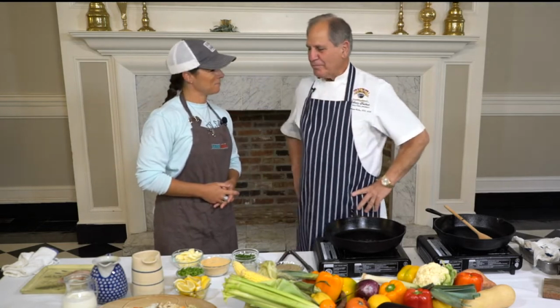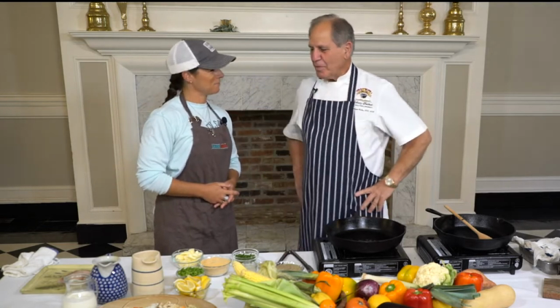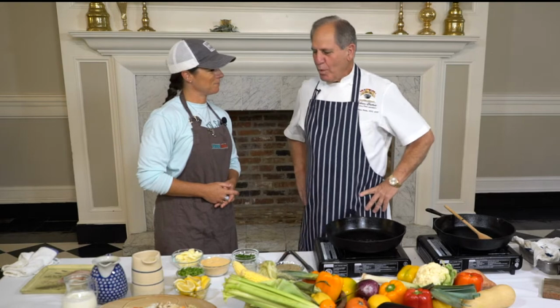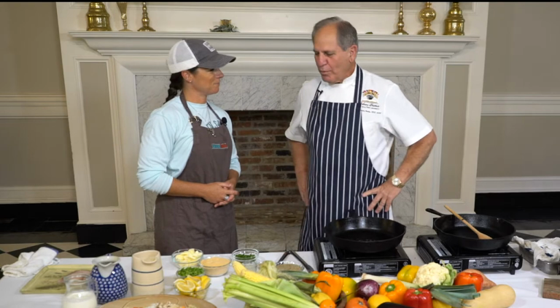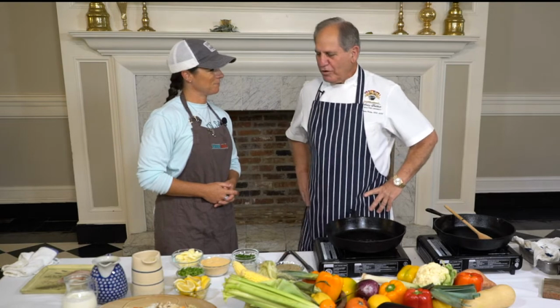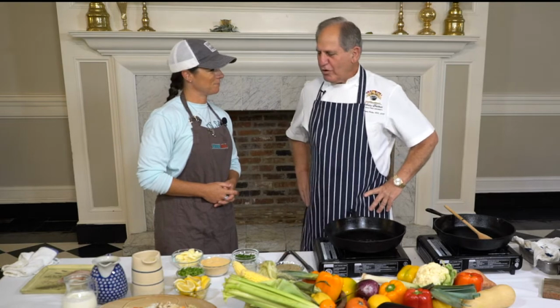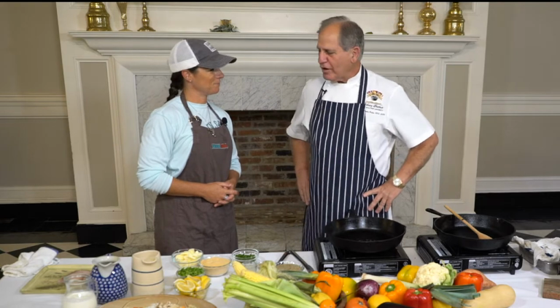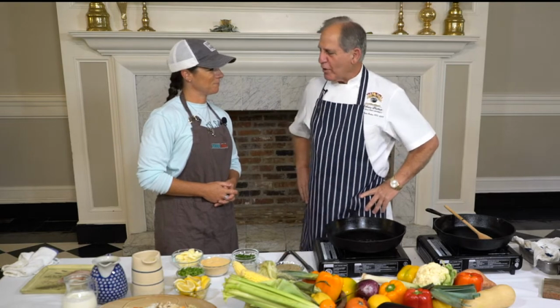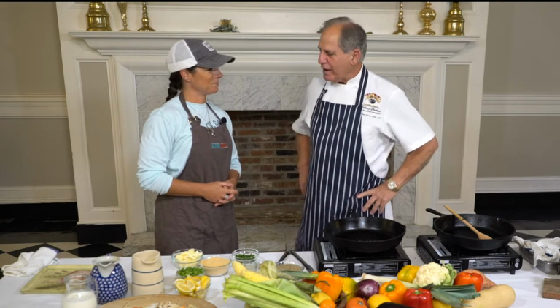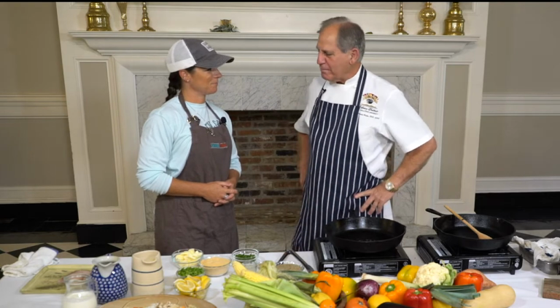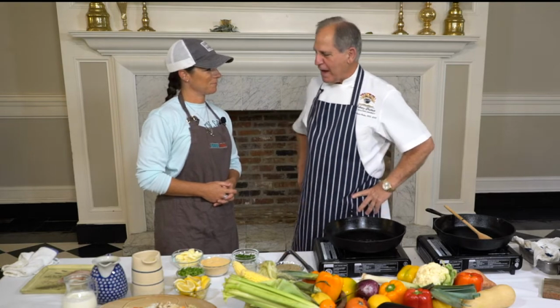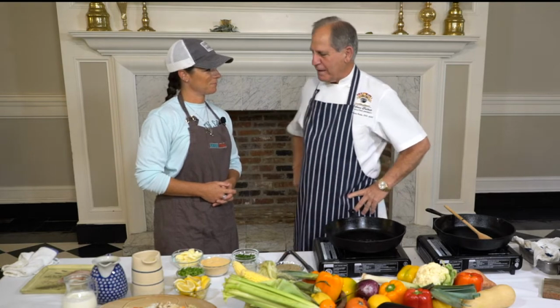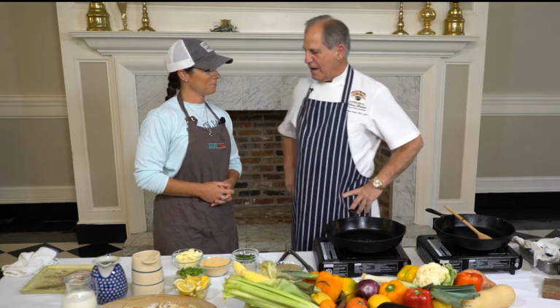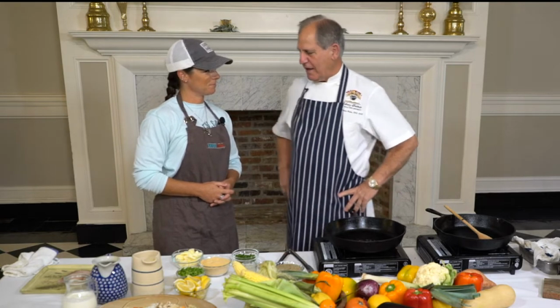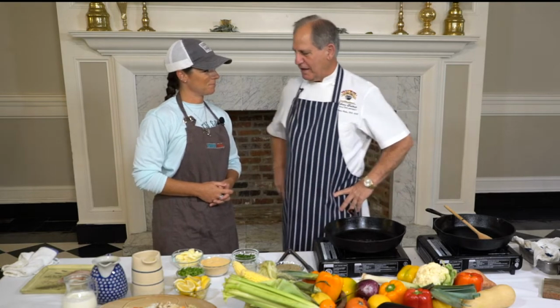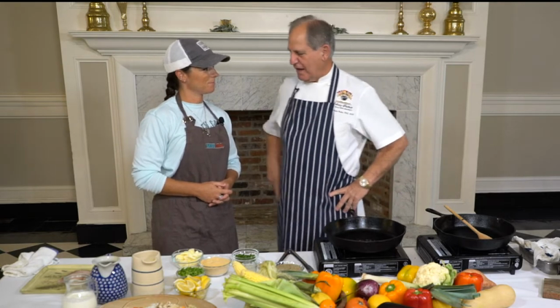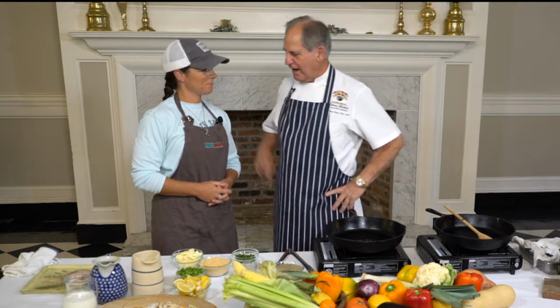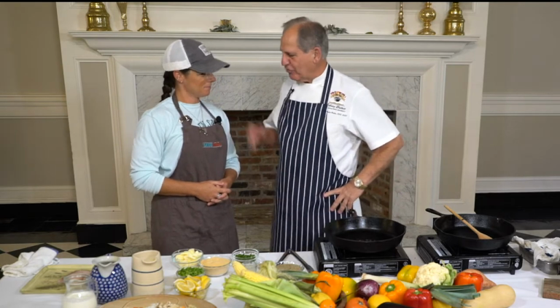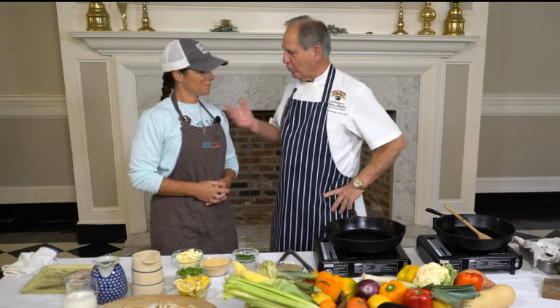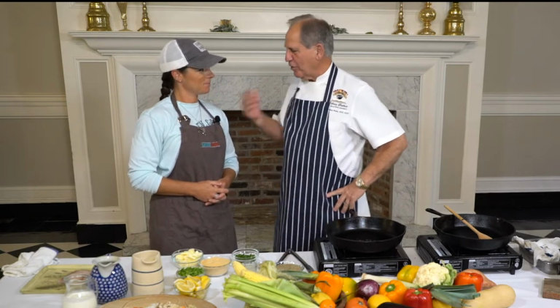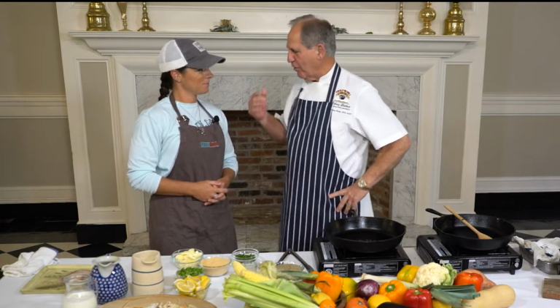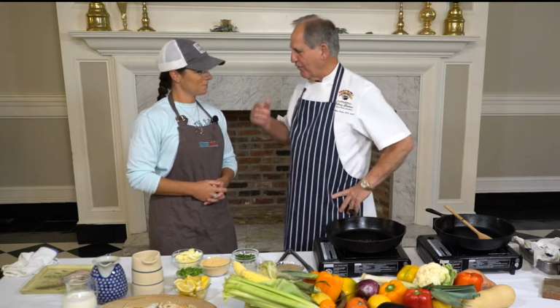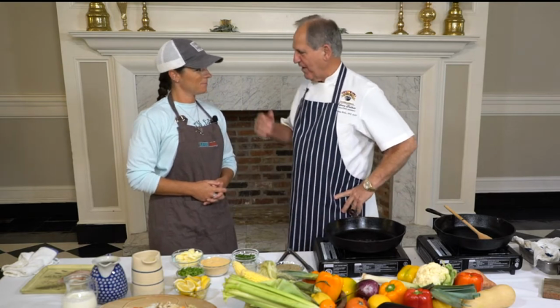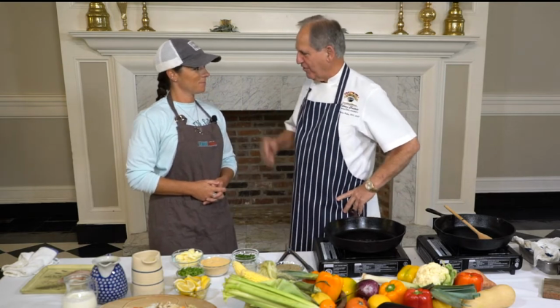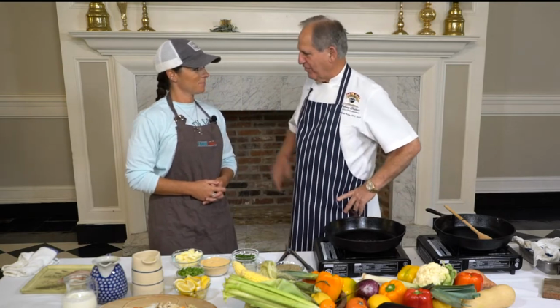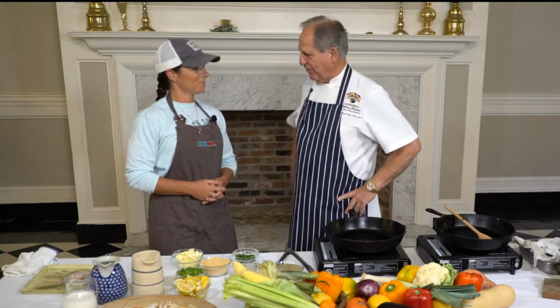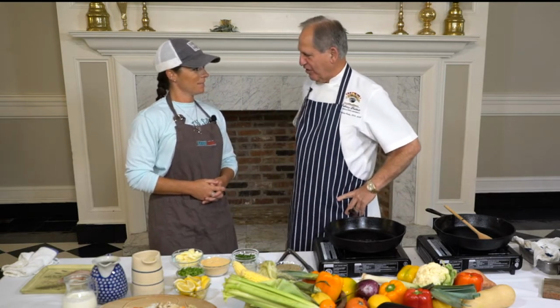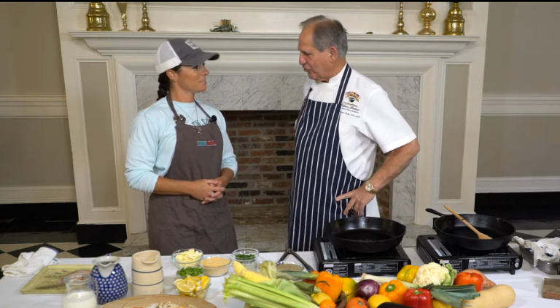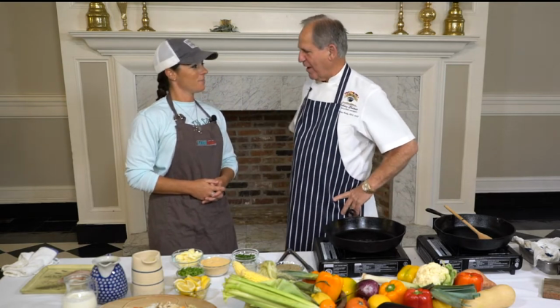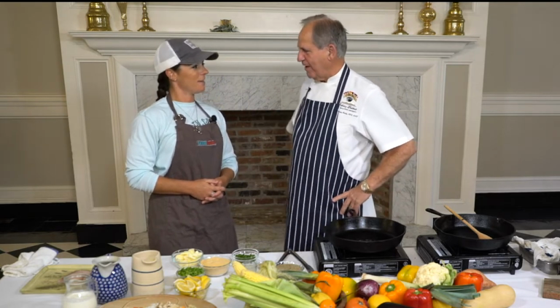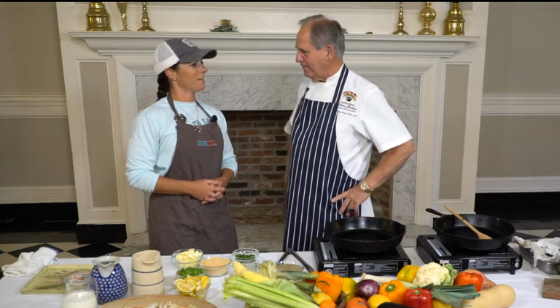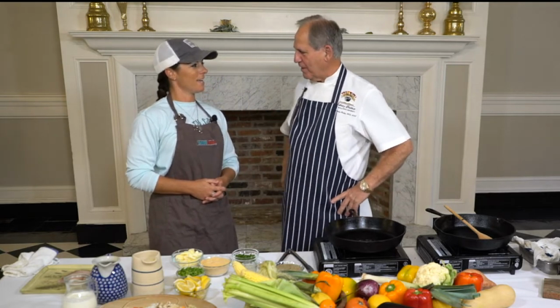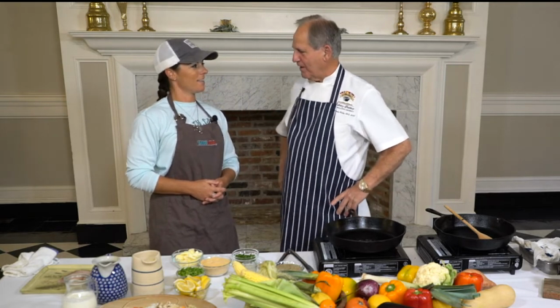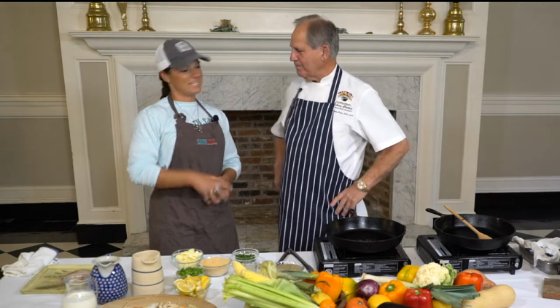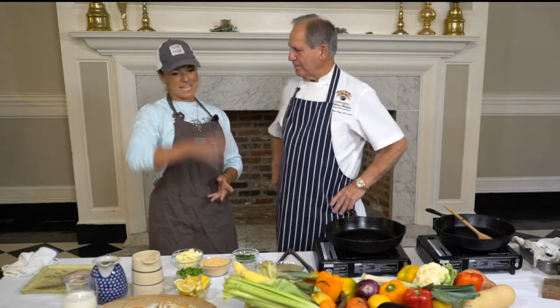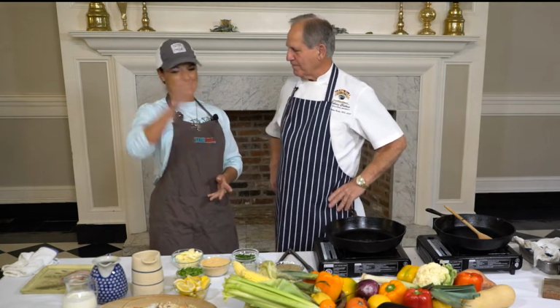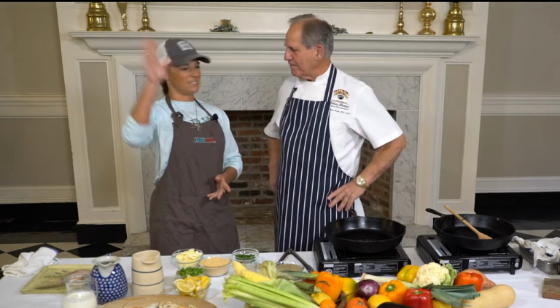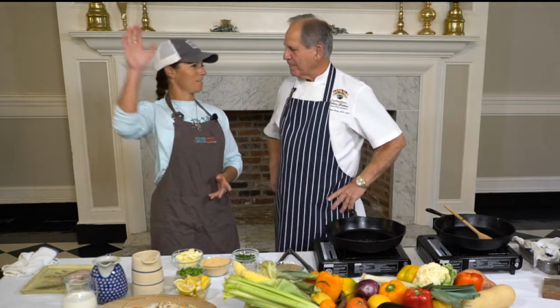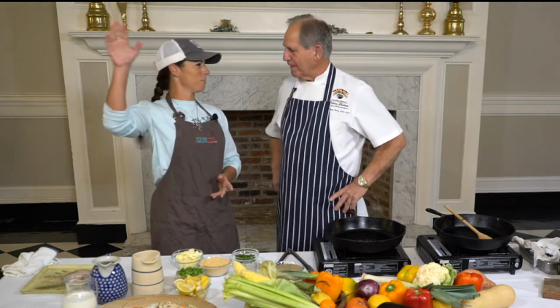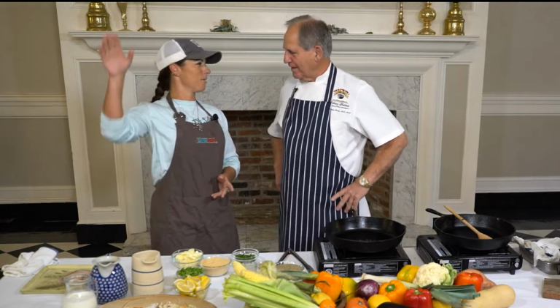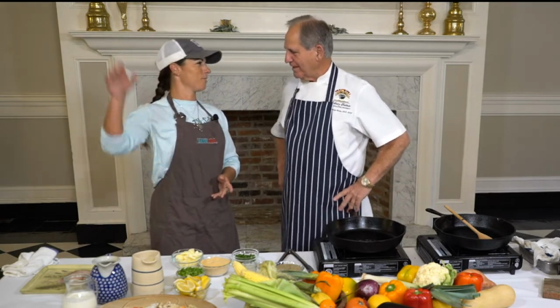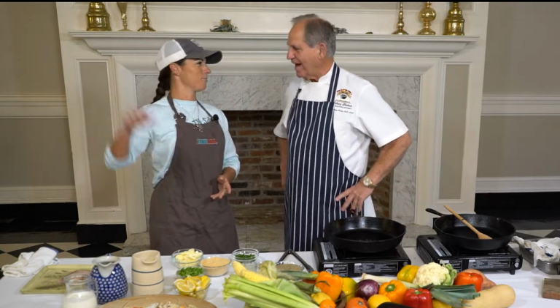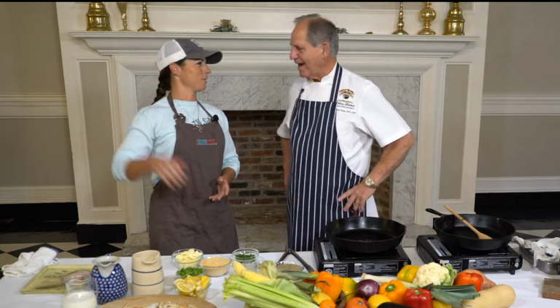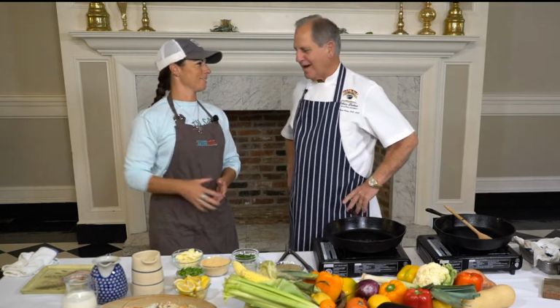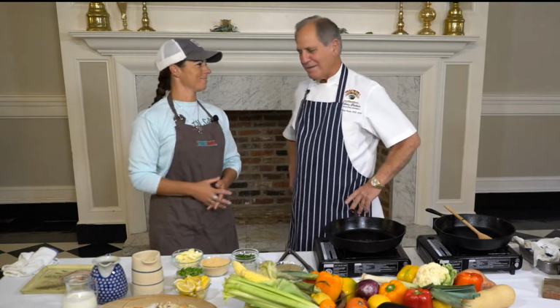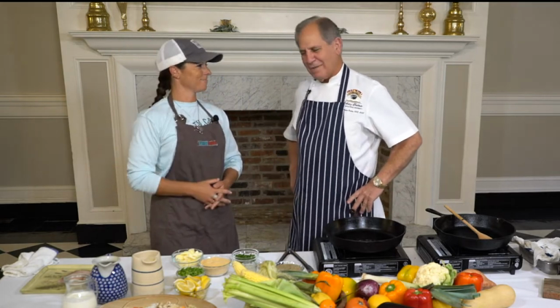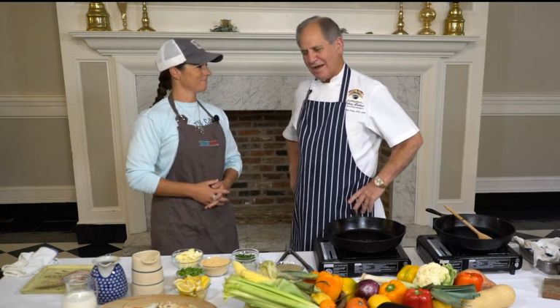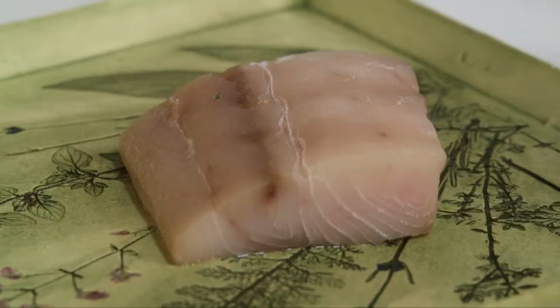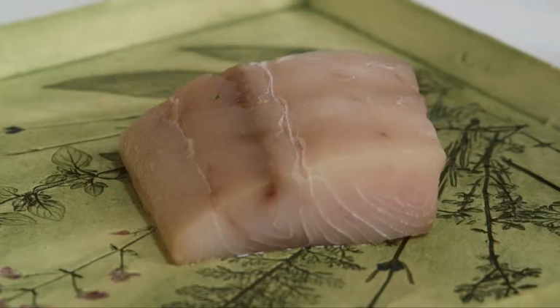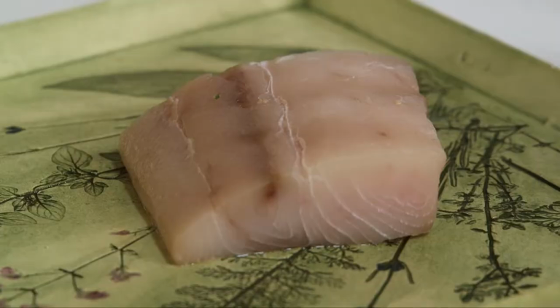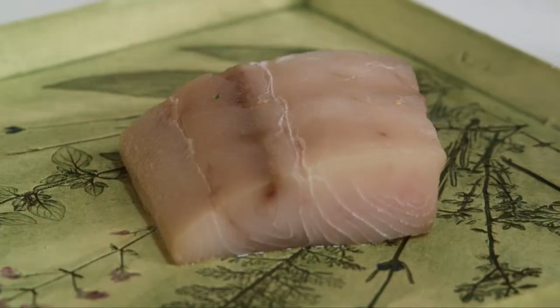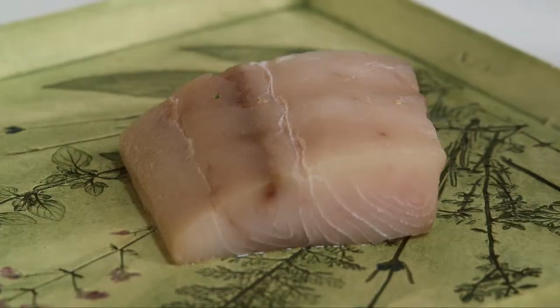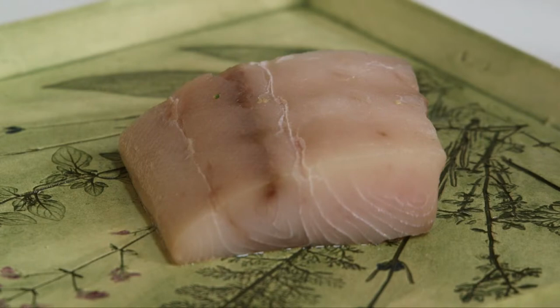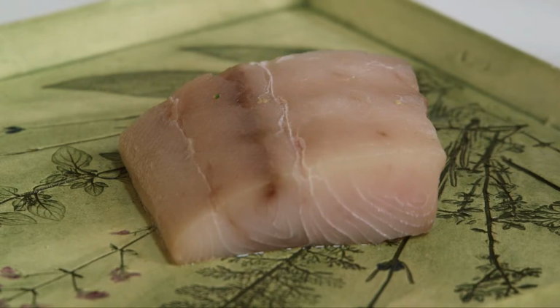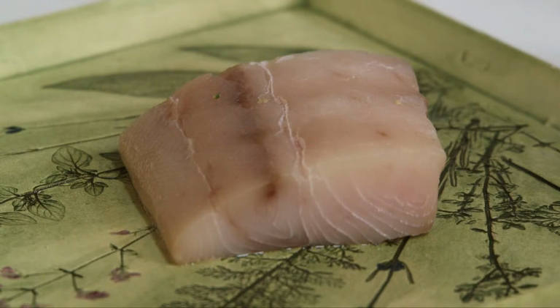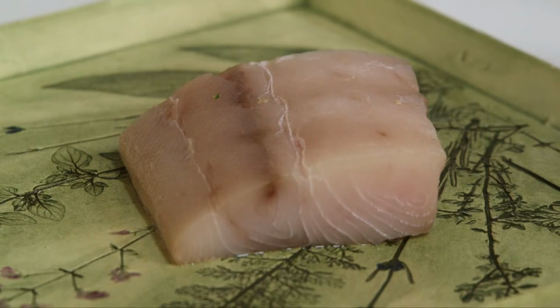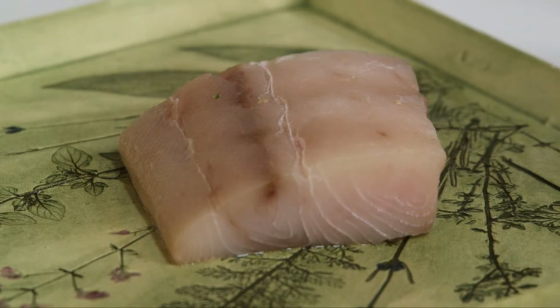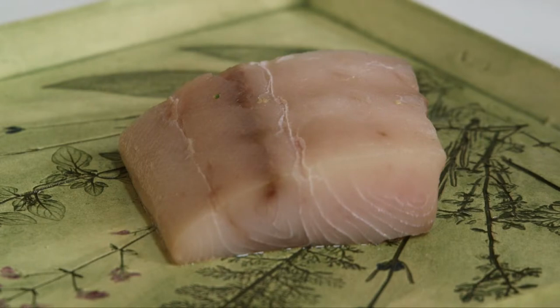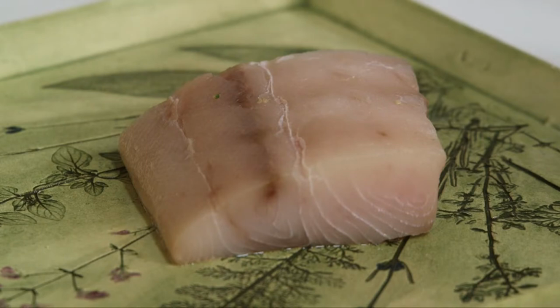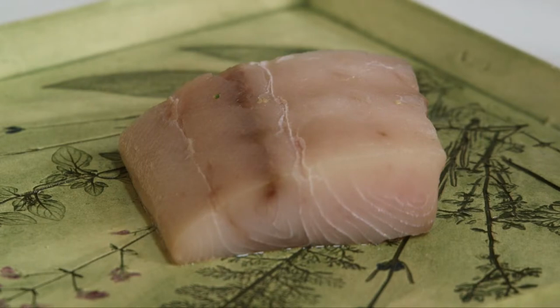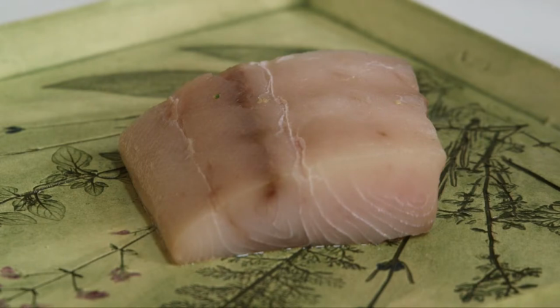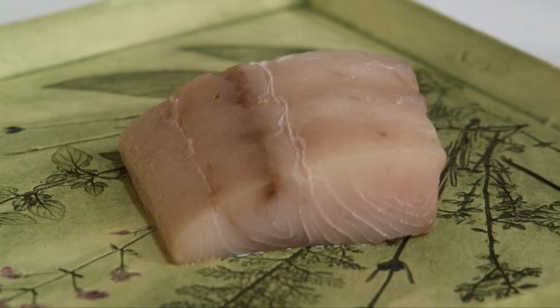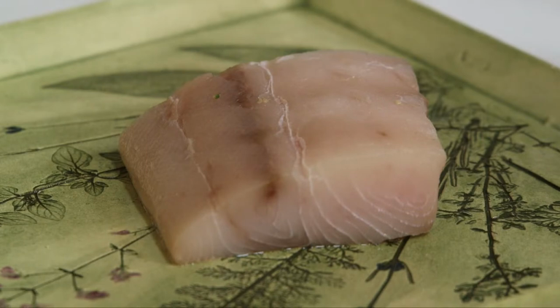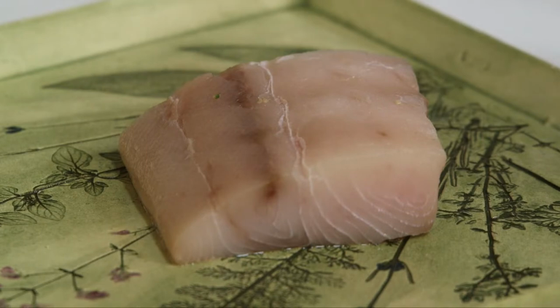Well, we're doing a great Mahi-Mahi. Now that's one of your favorite fish, right? Yeah, they dance on the water for you. Oh my God, what a great fish too.